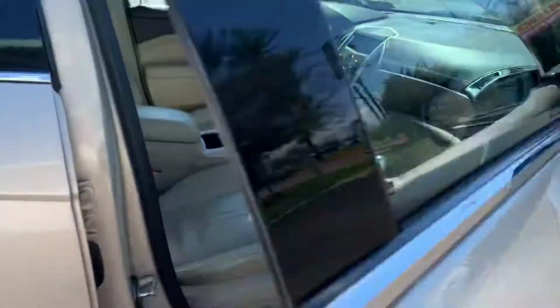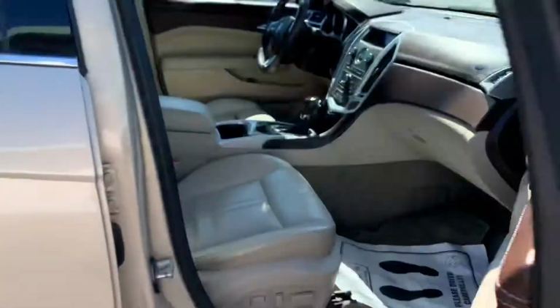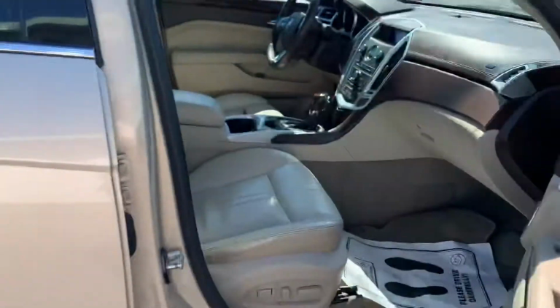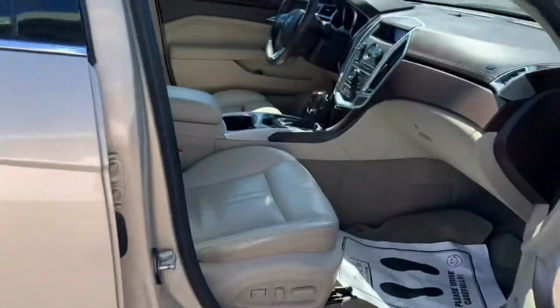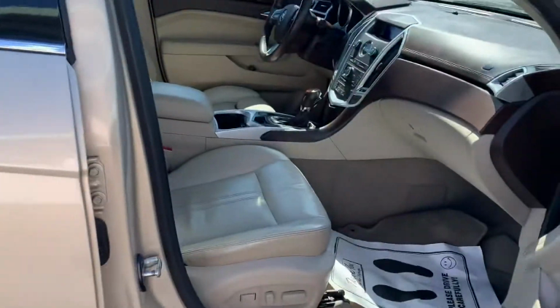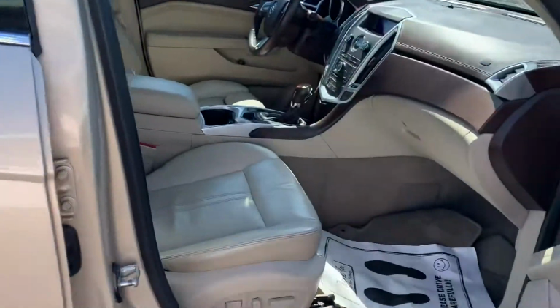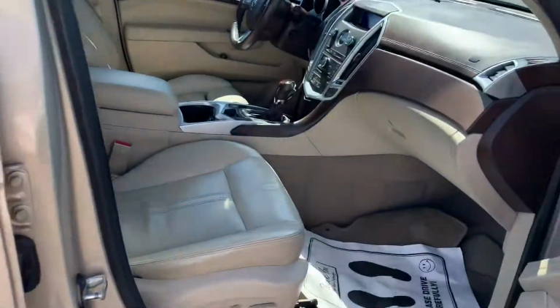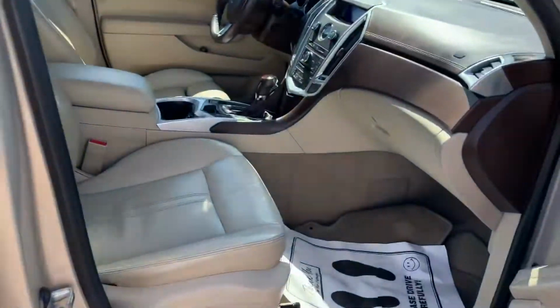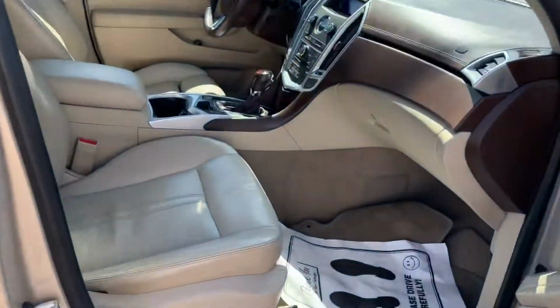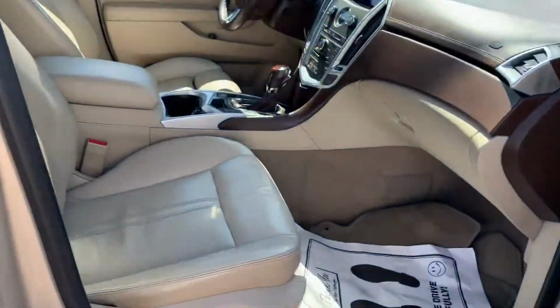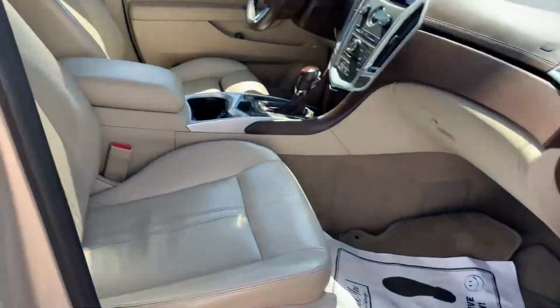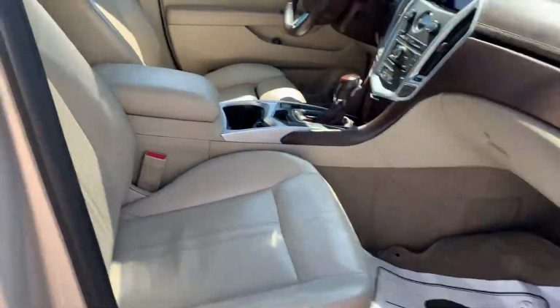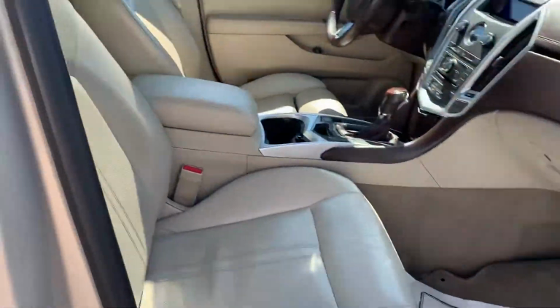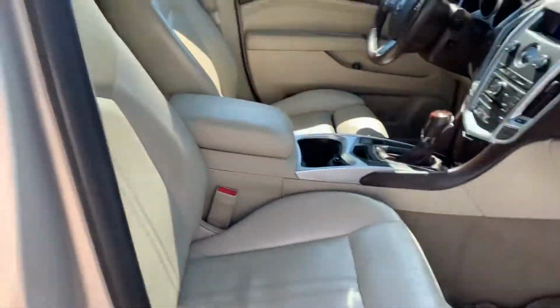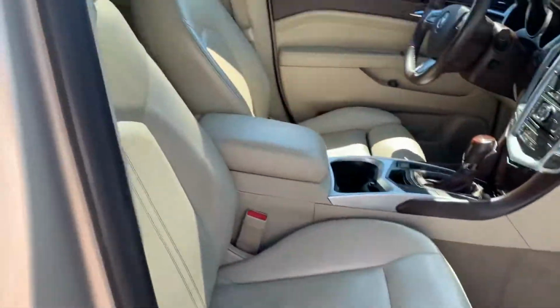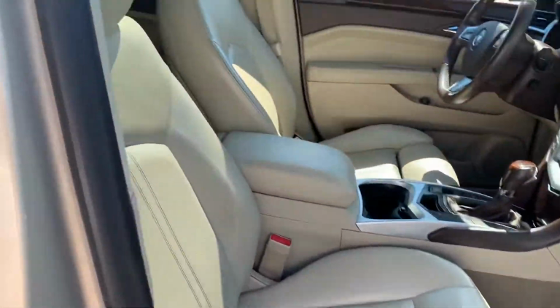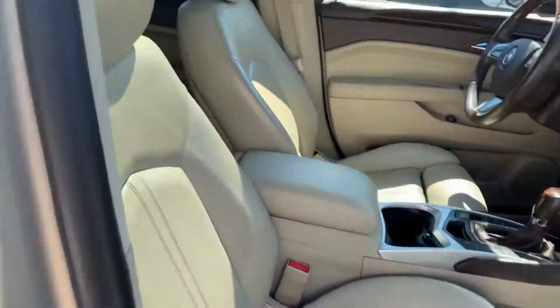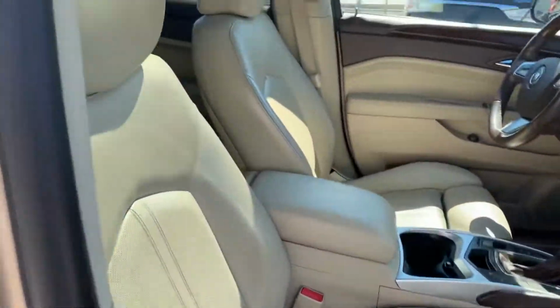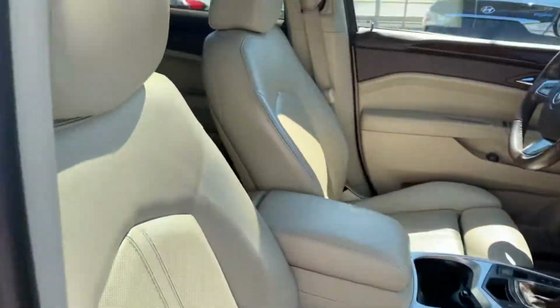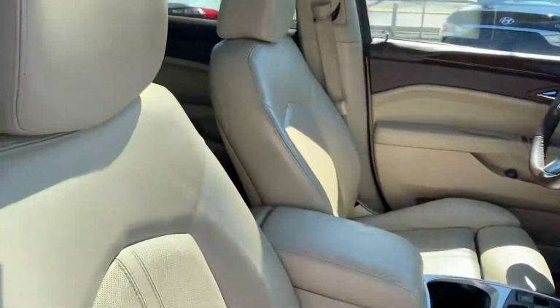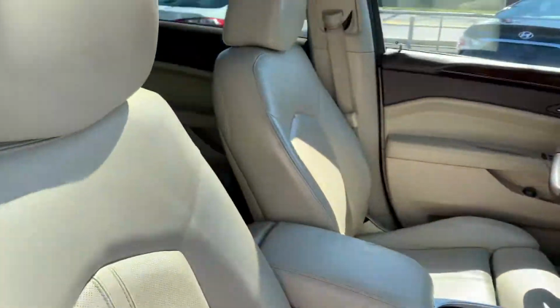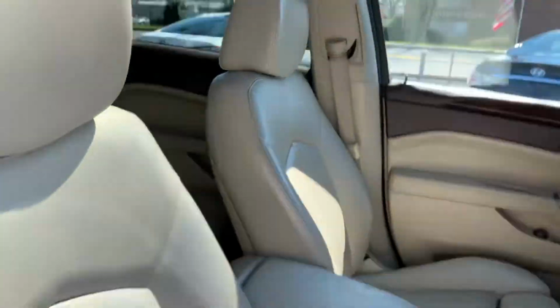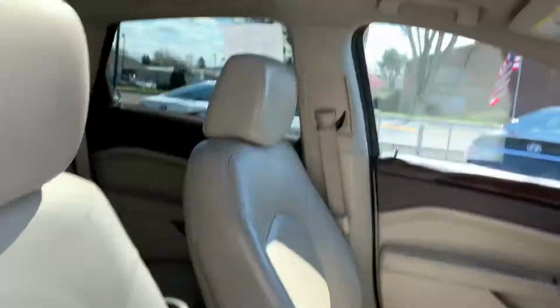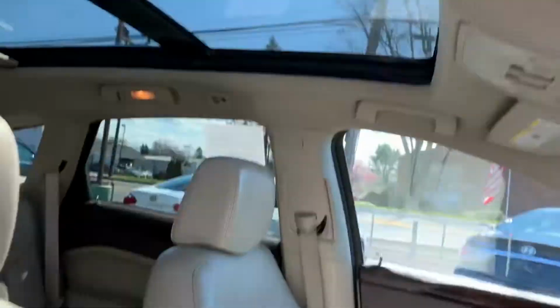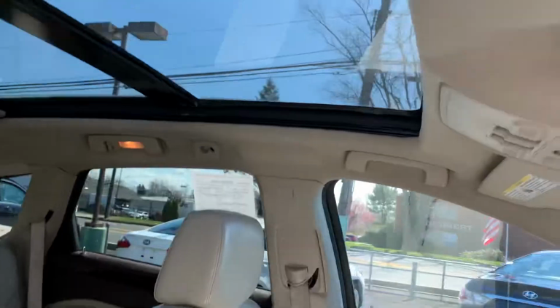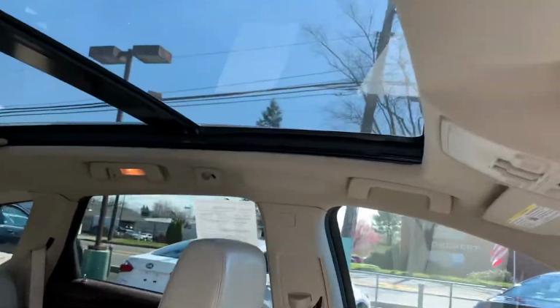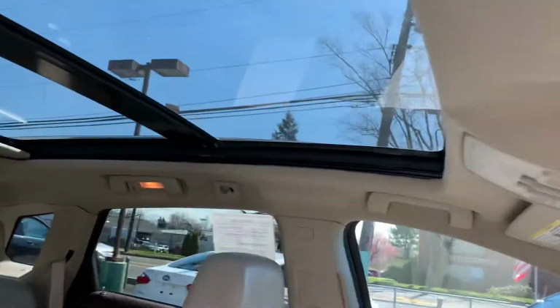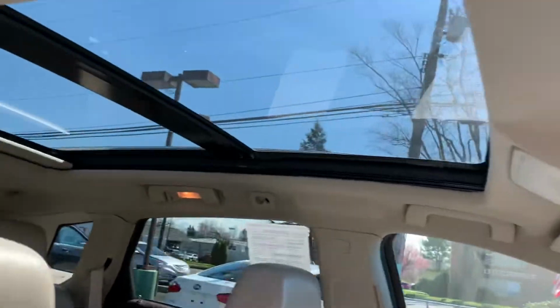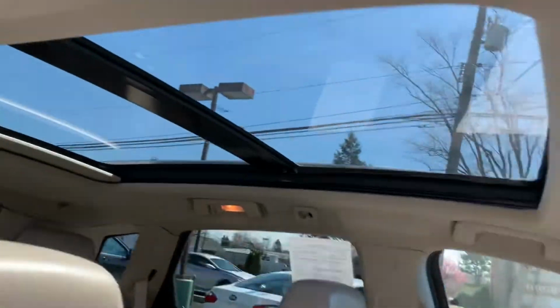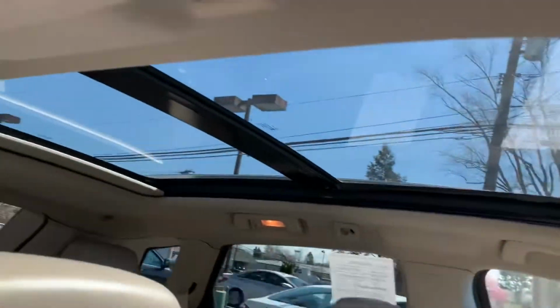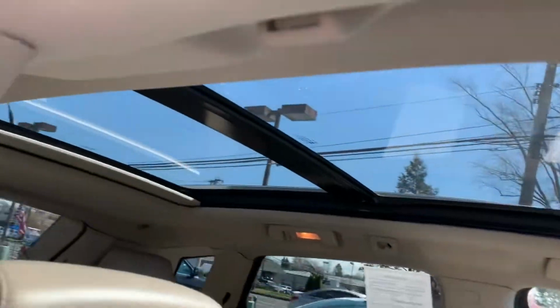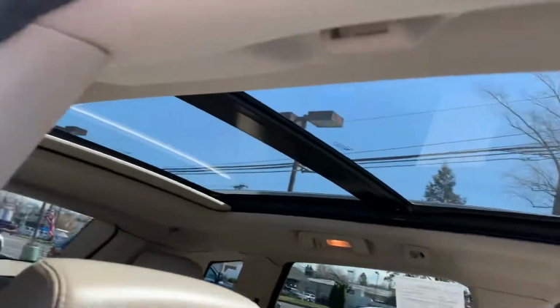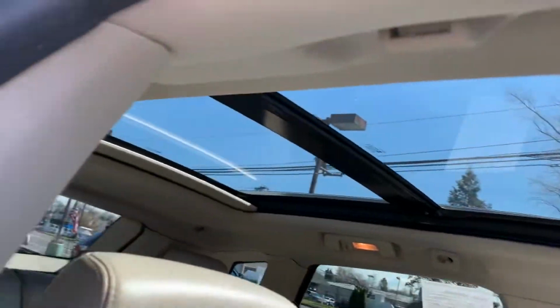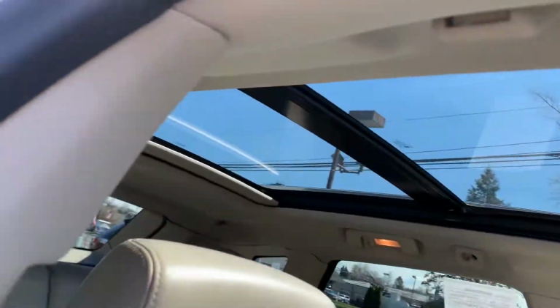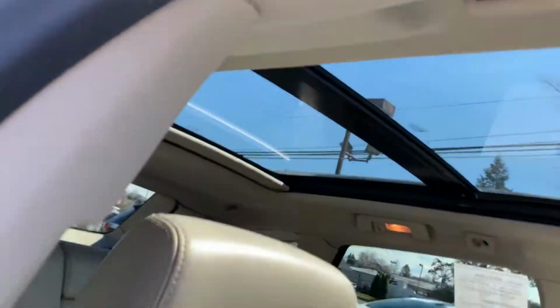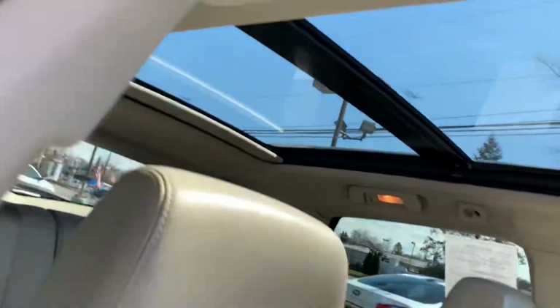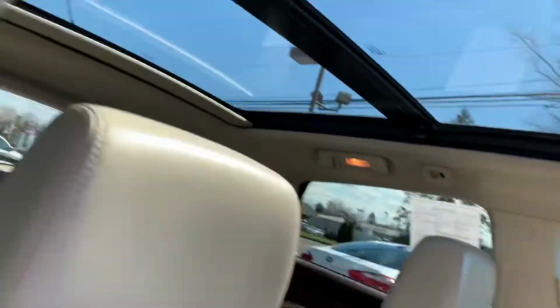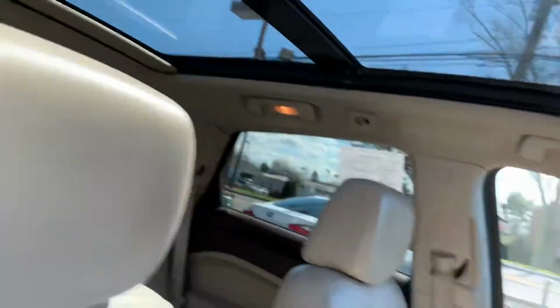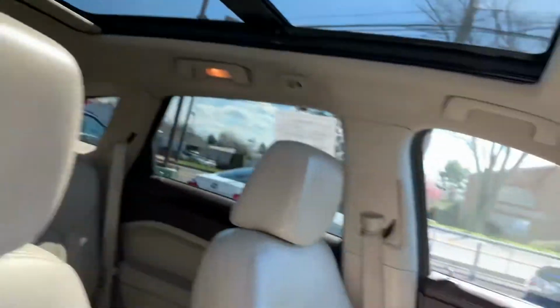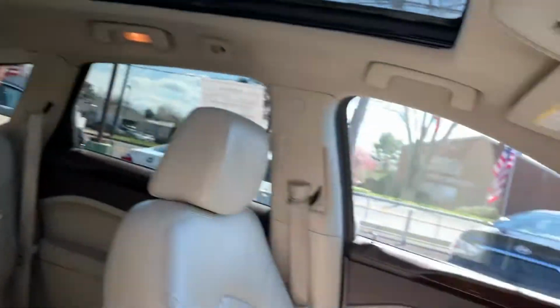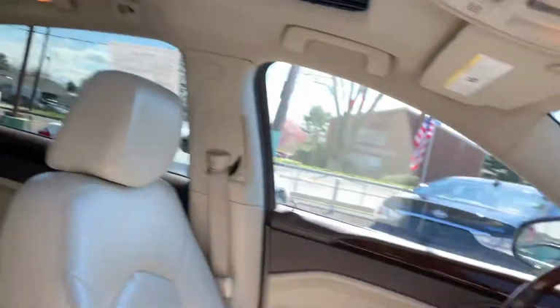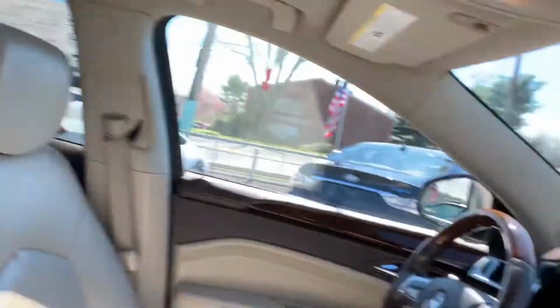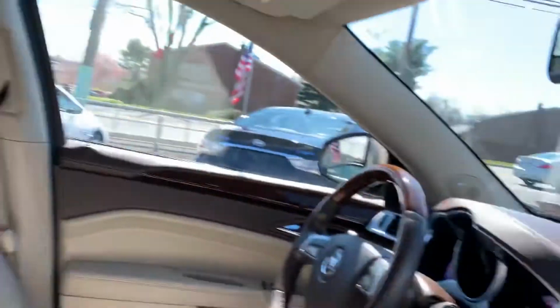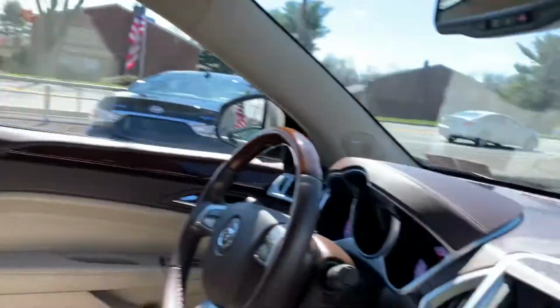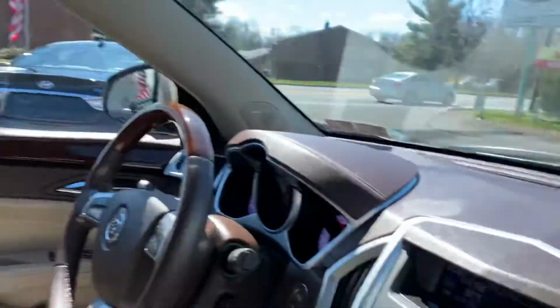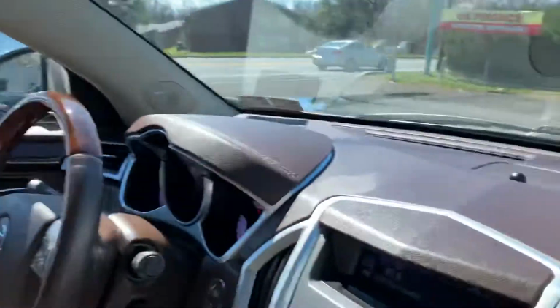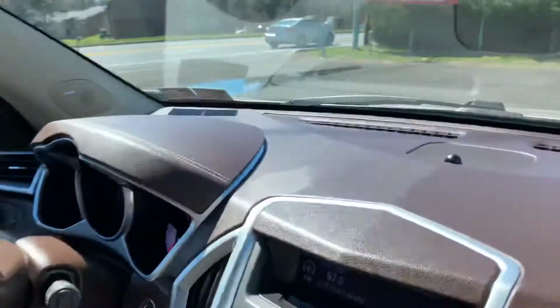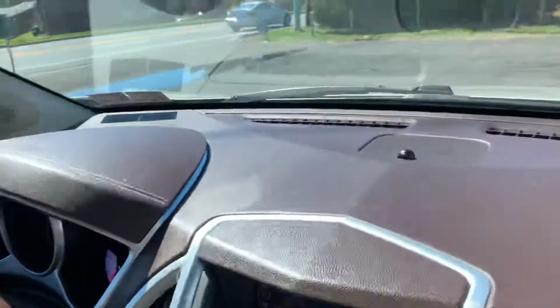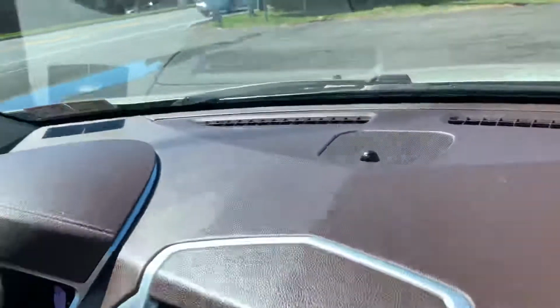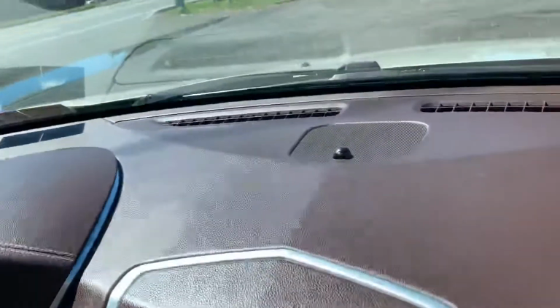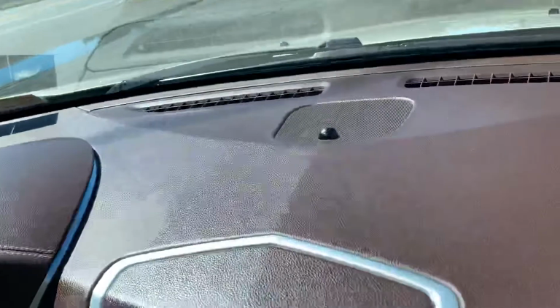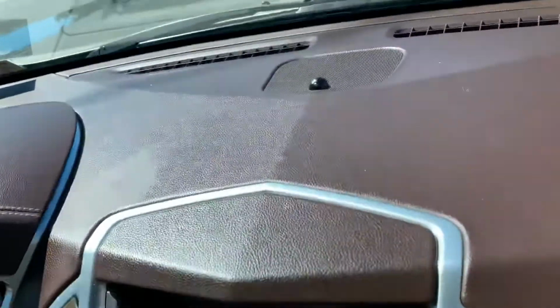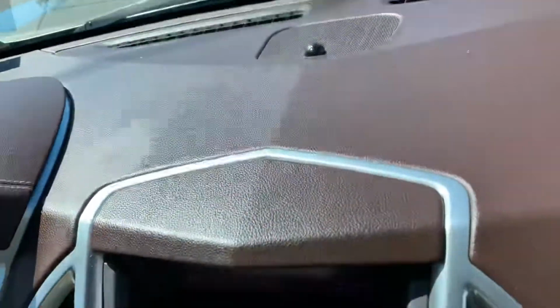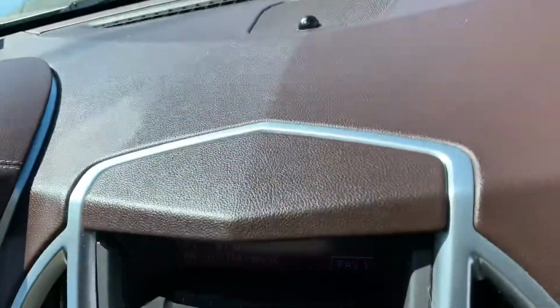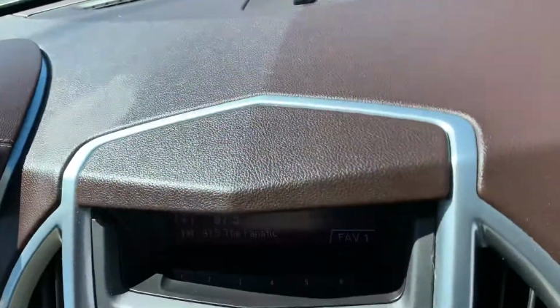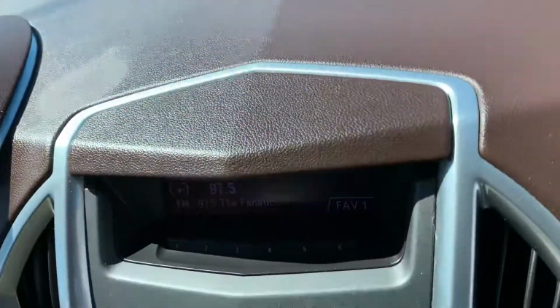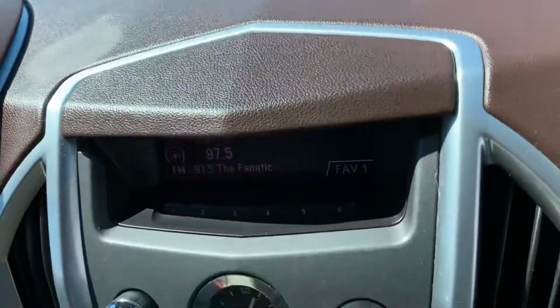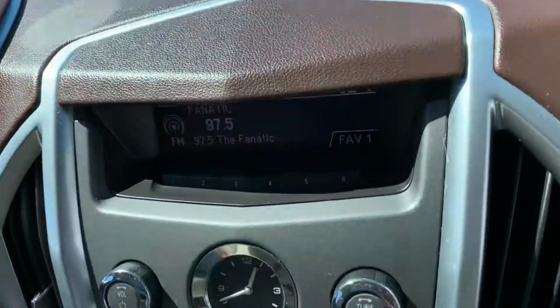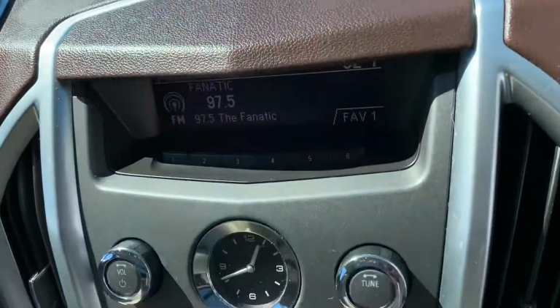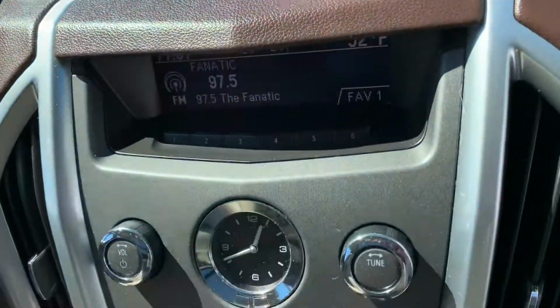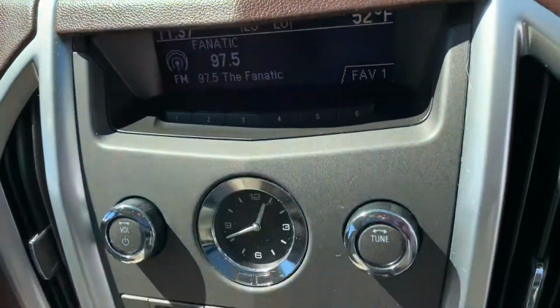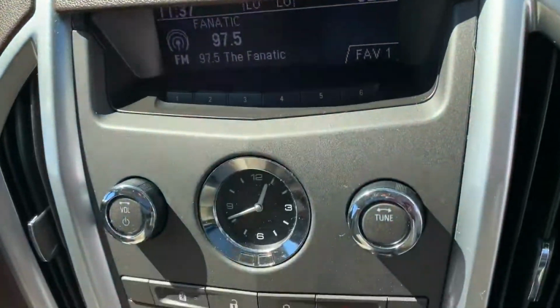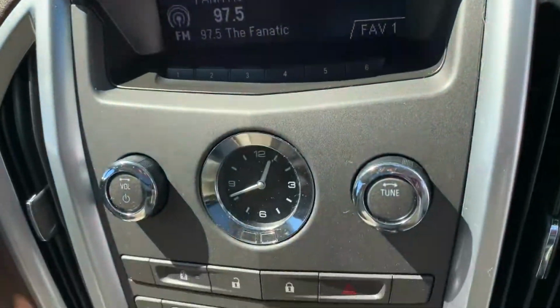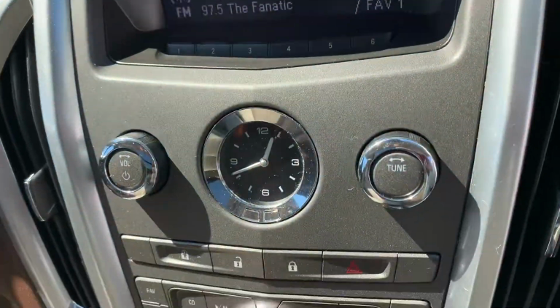Let's check this out. The beige. You got the panoramic roof. Got the wood grain trim.